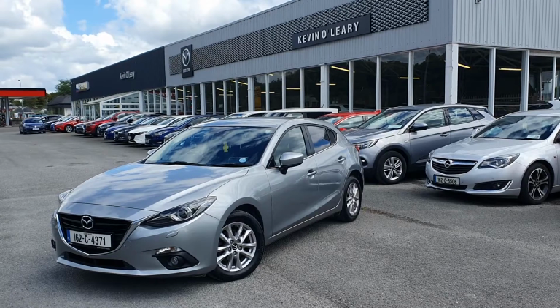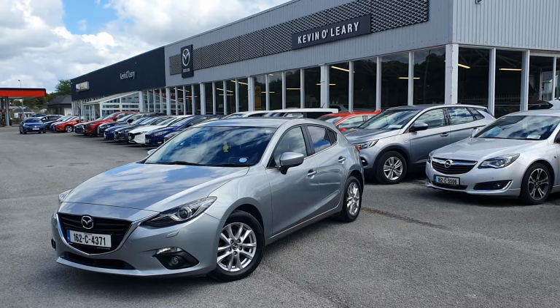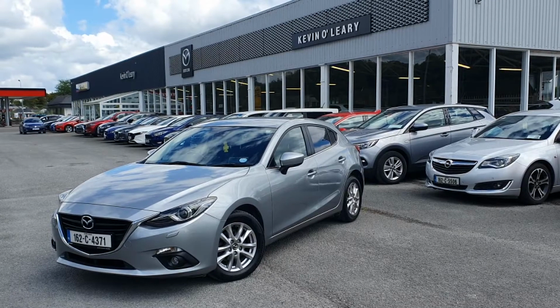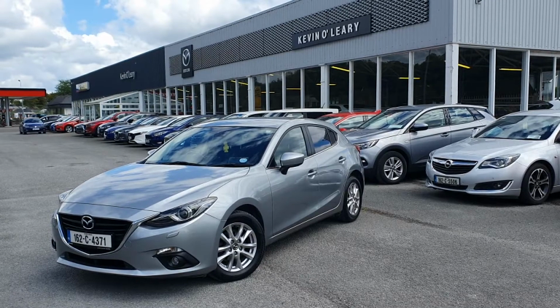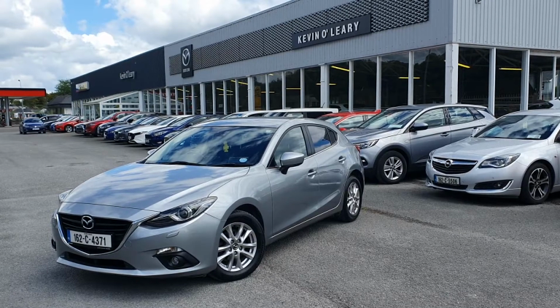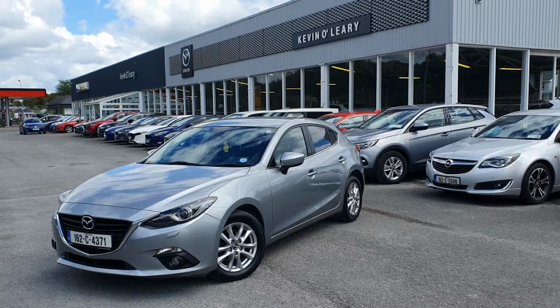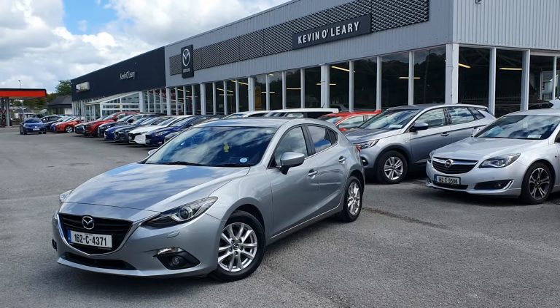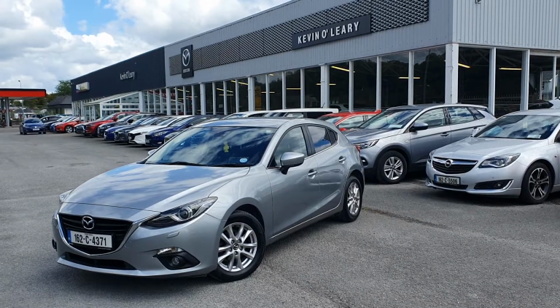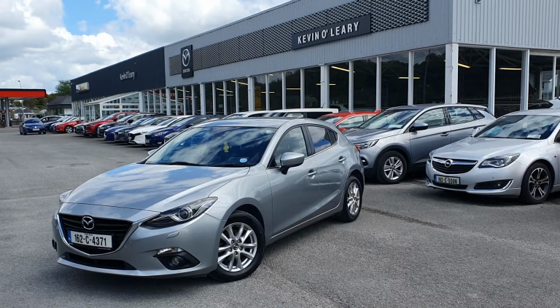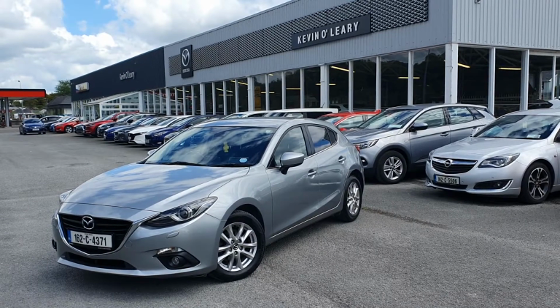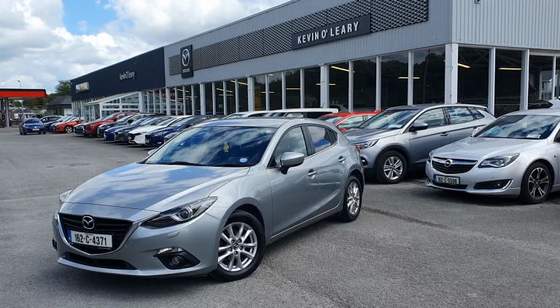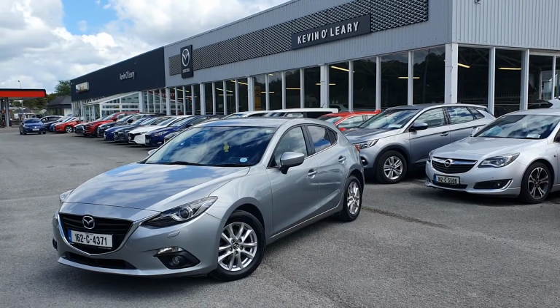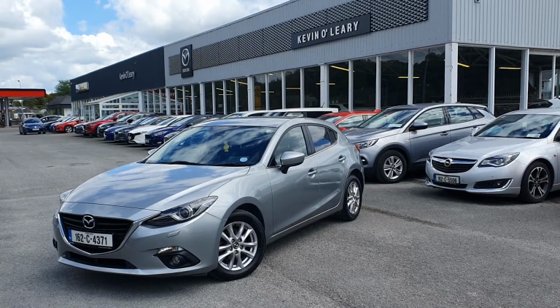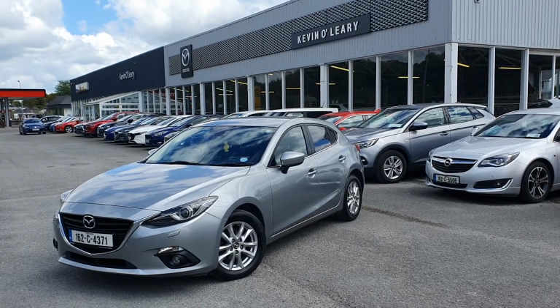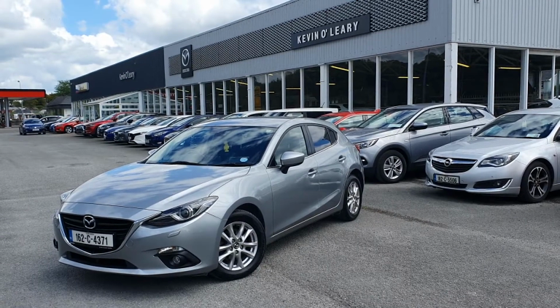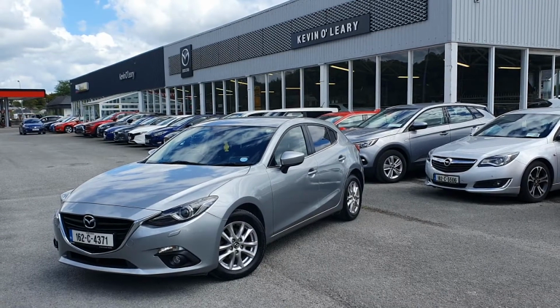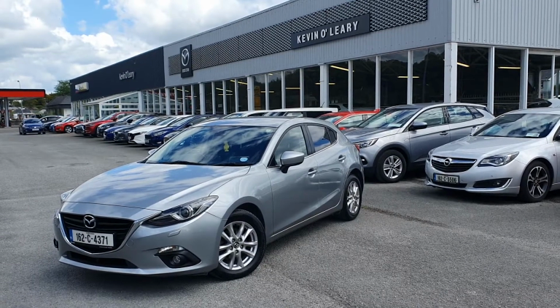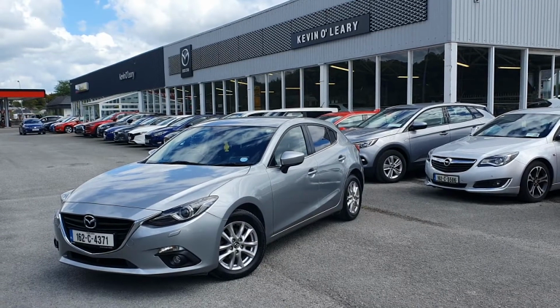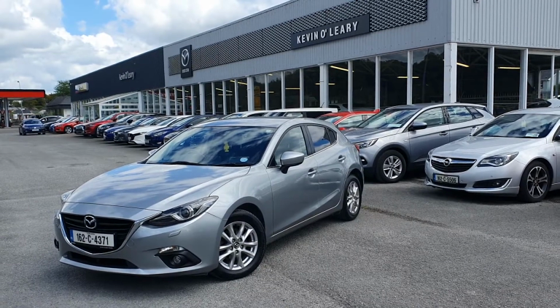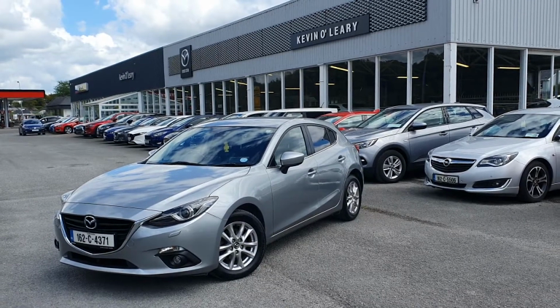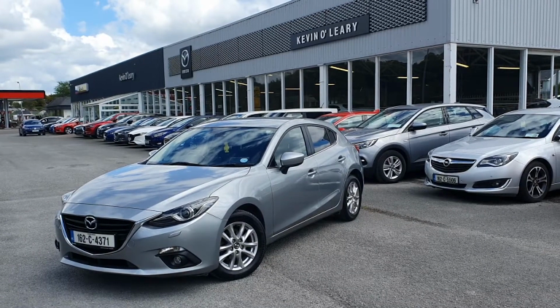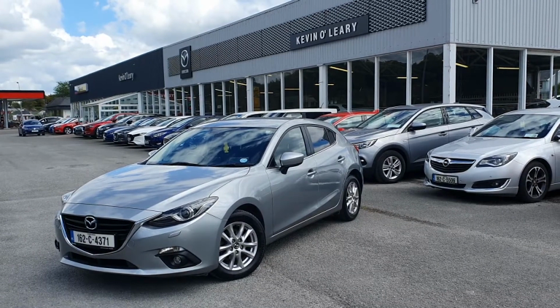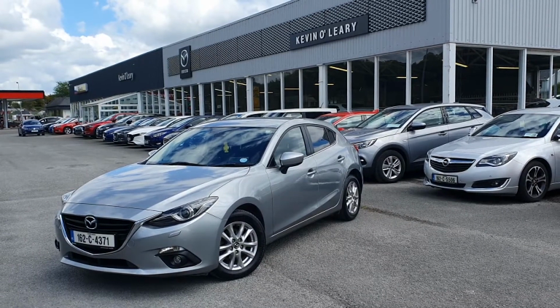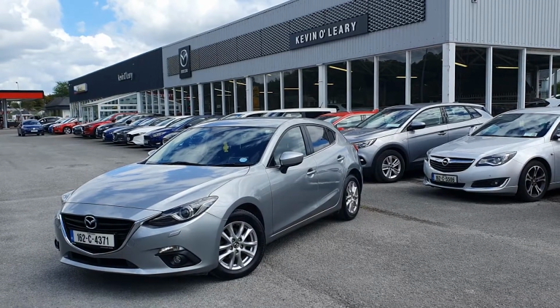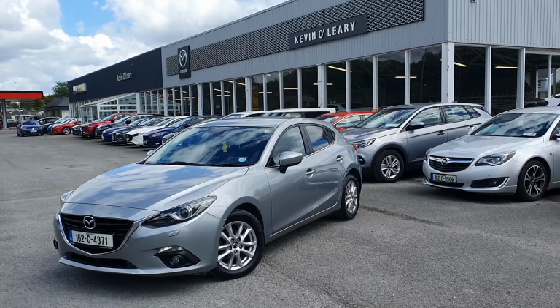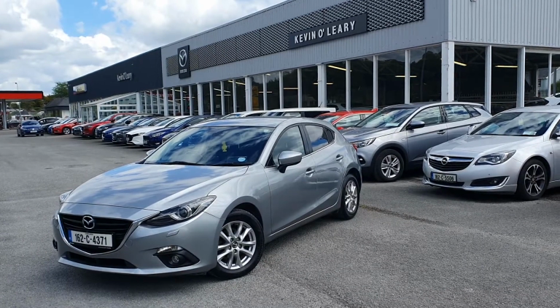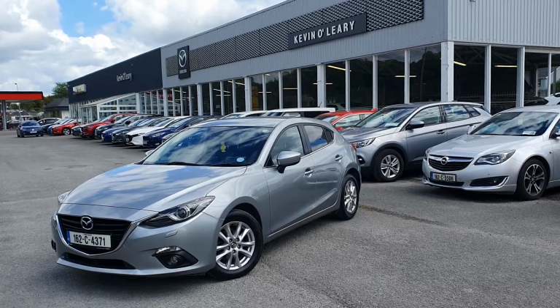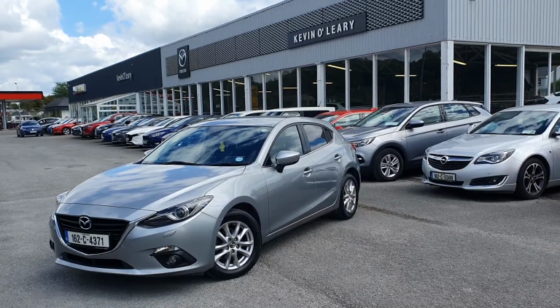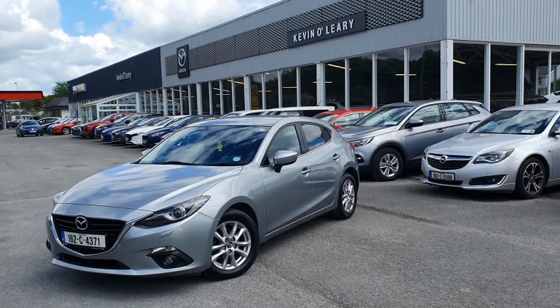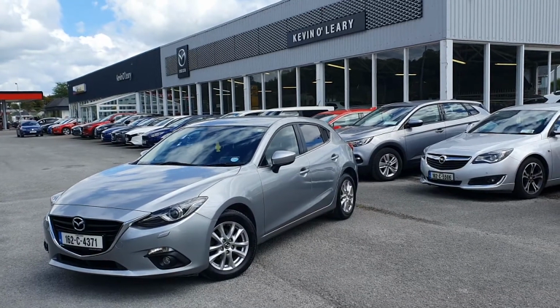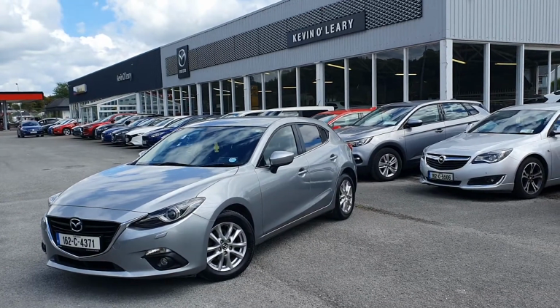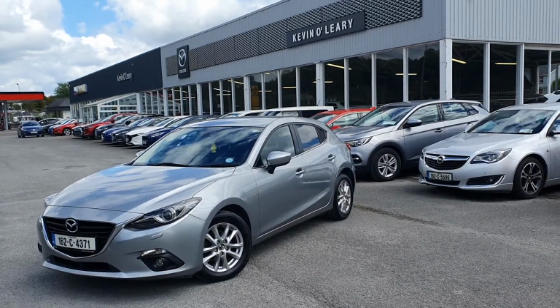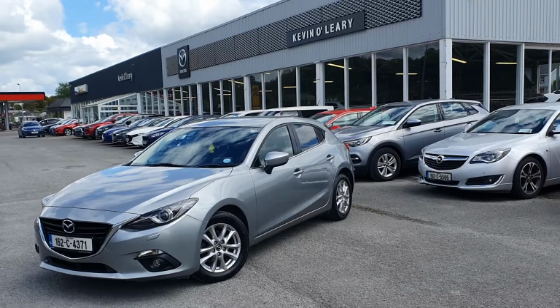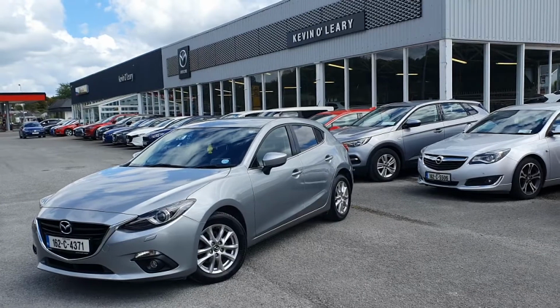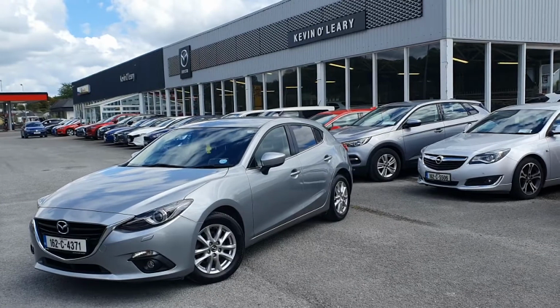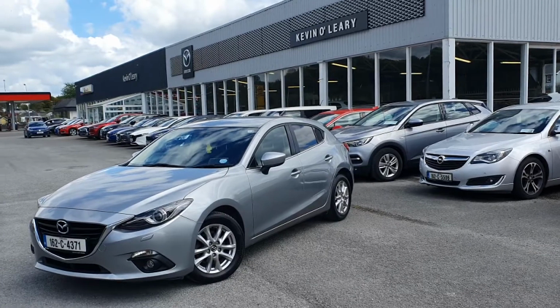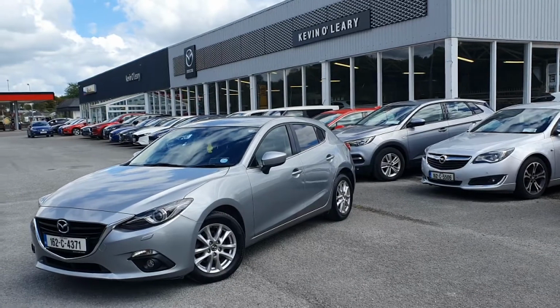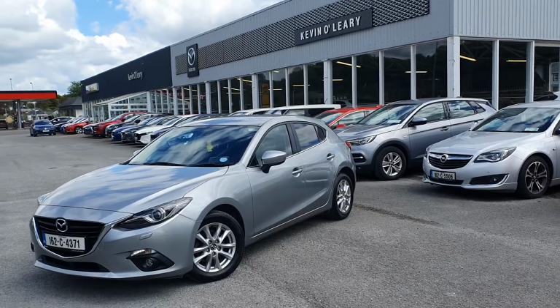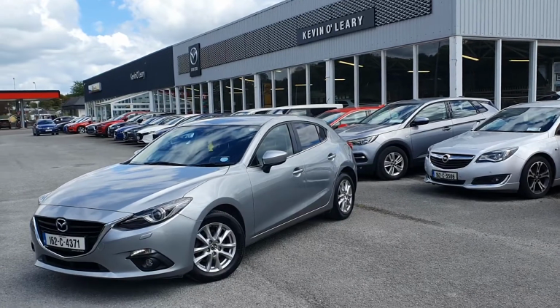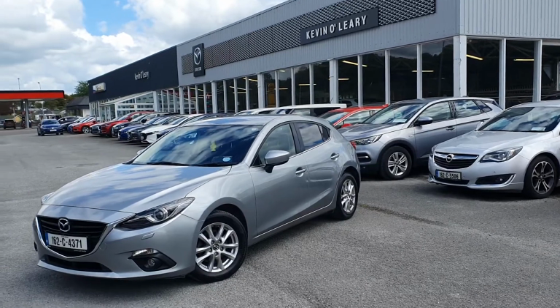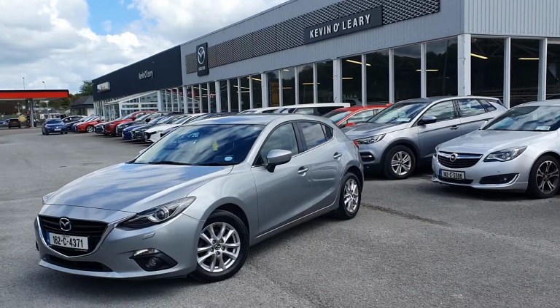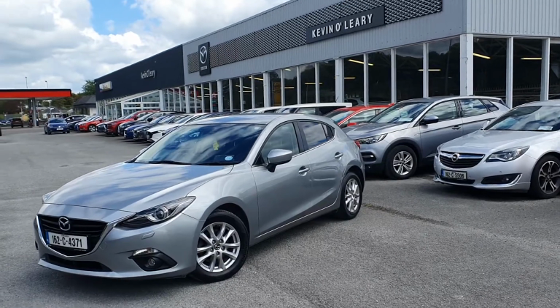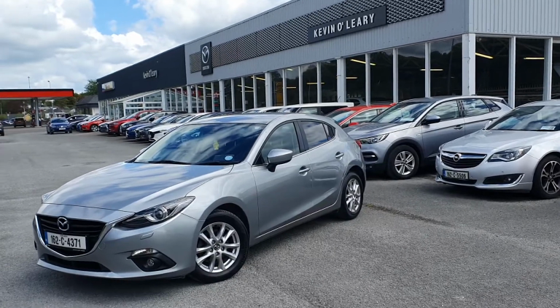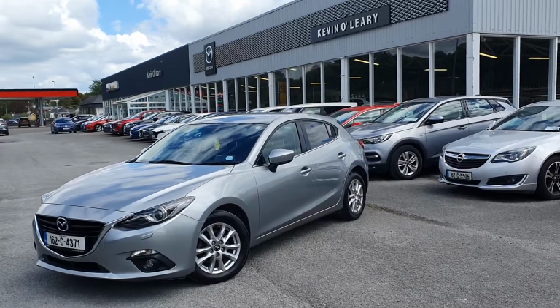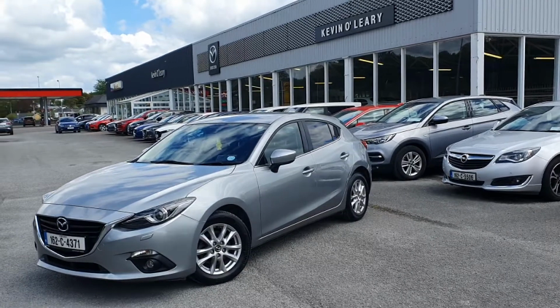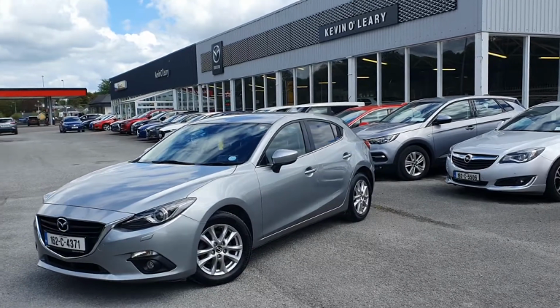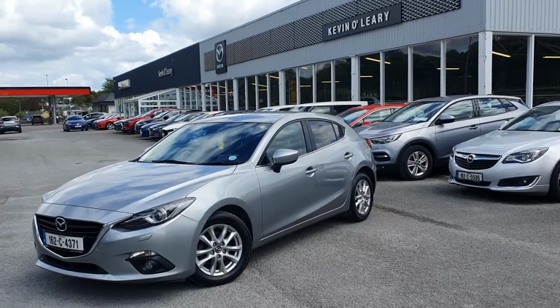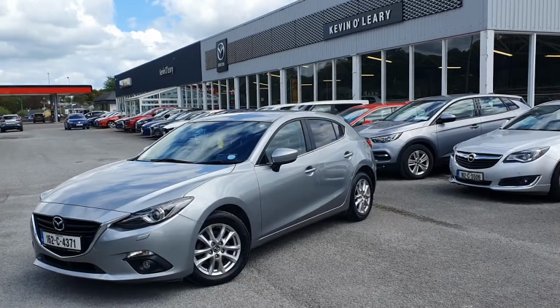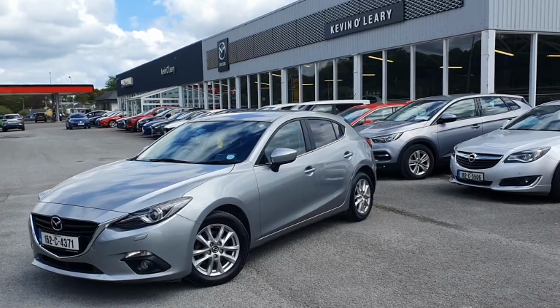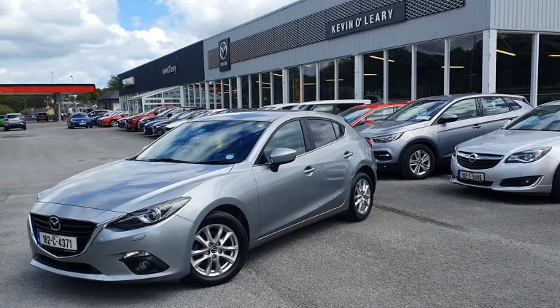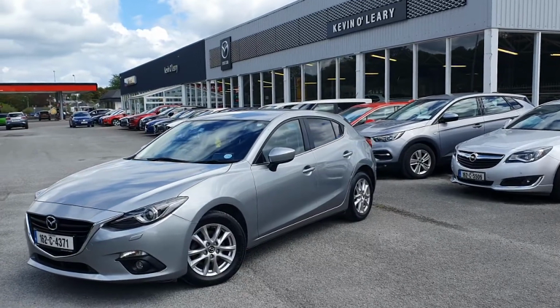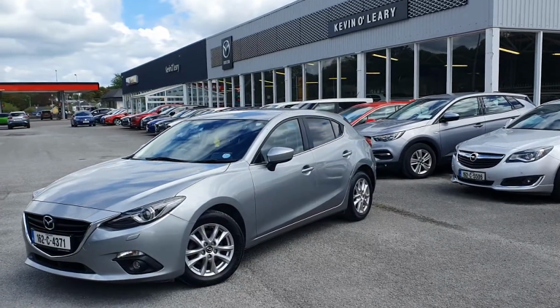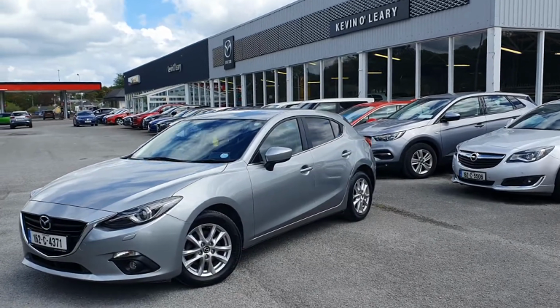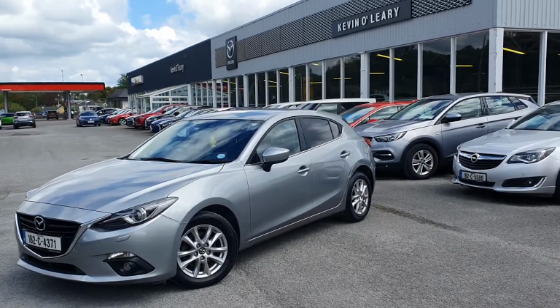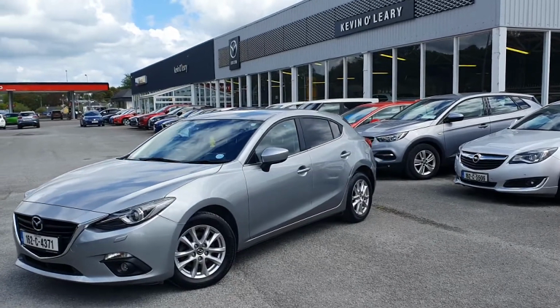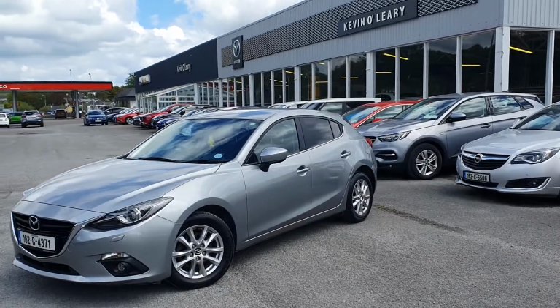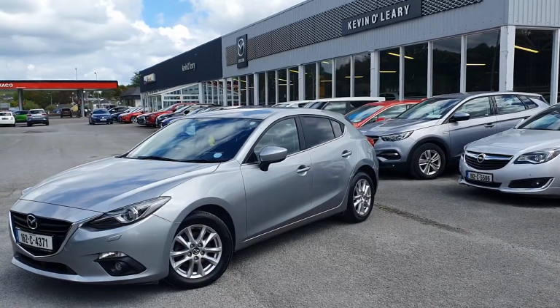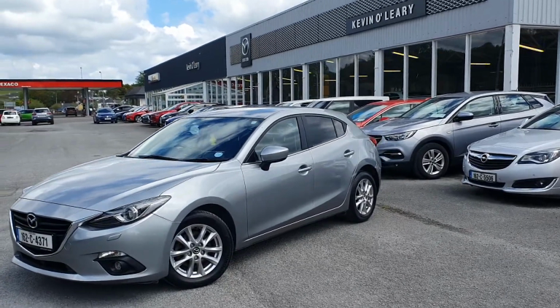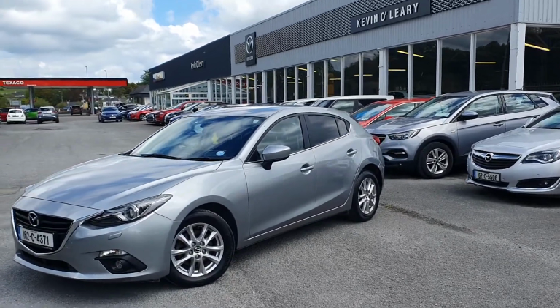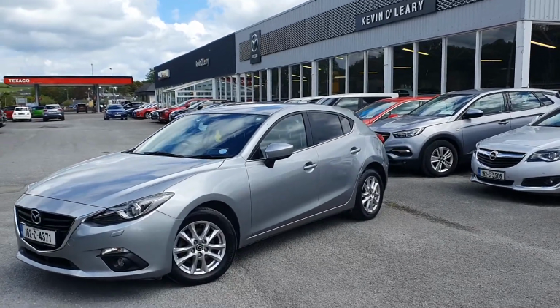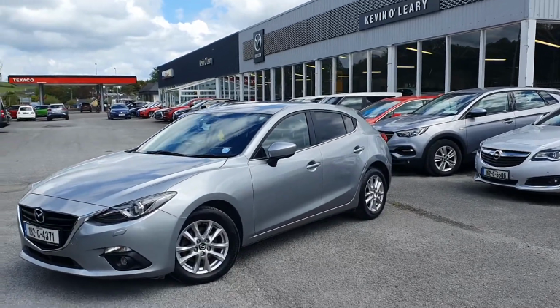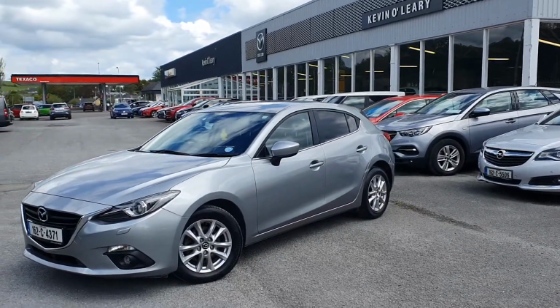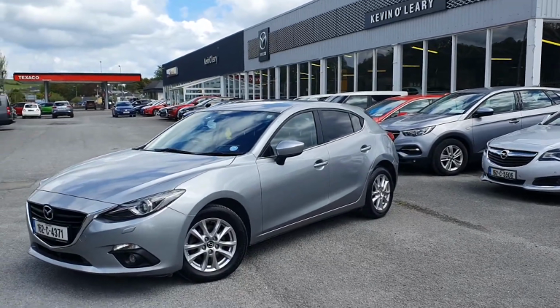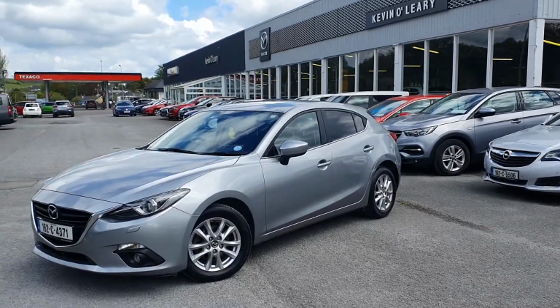Here we have our 162 Mazda 3 Executive SE. It's a 1.5 diesel in lovely sonic silver color.